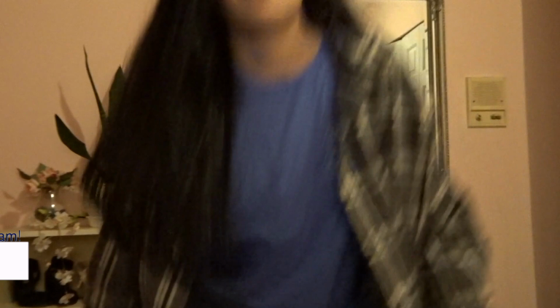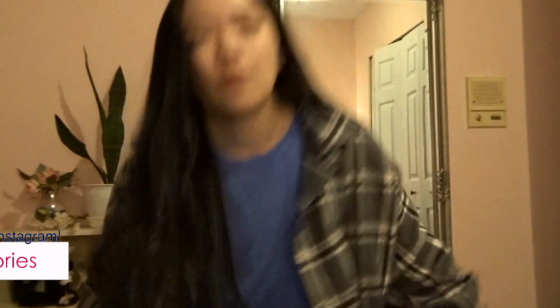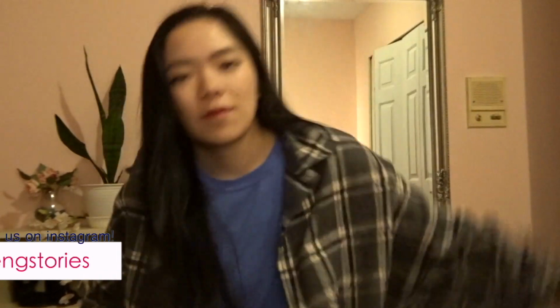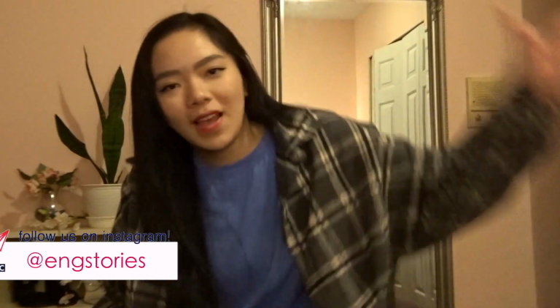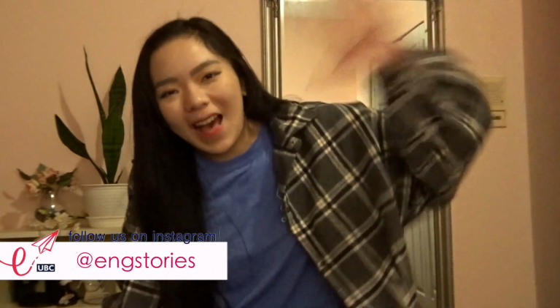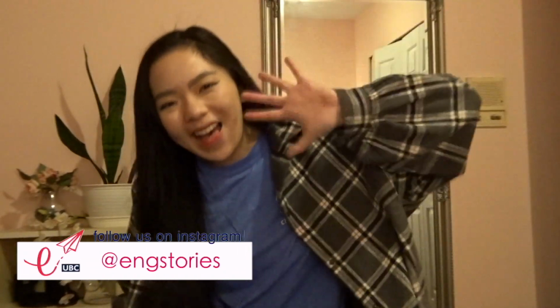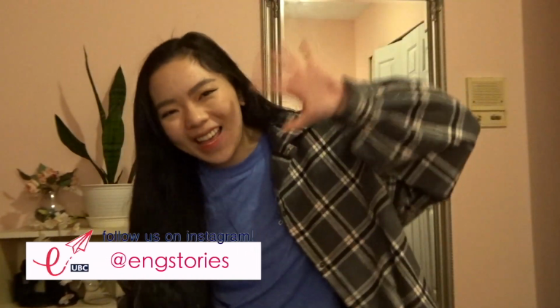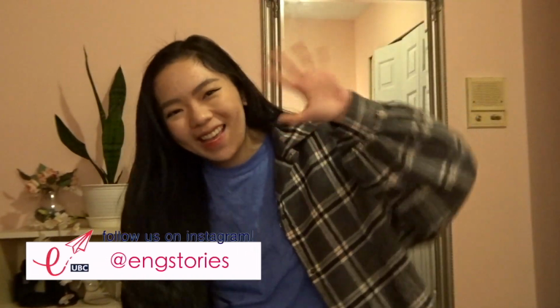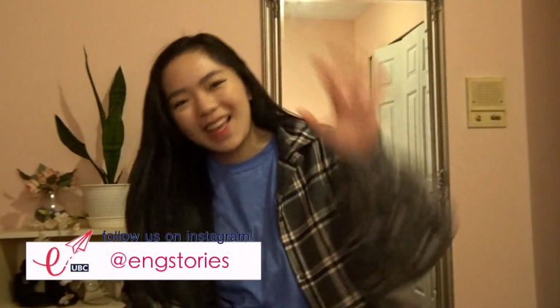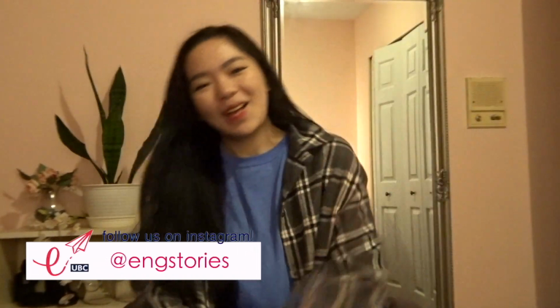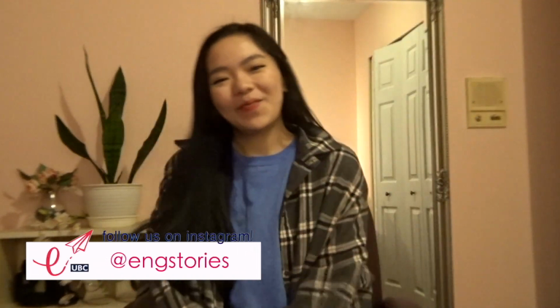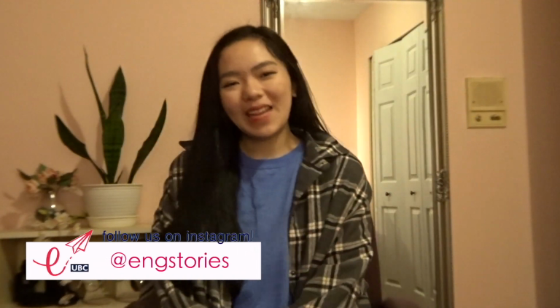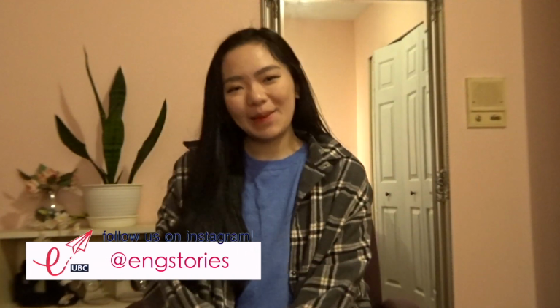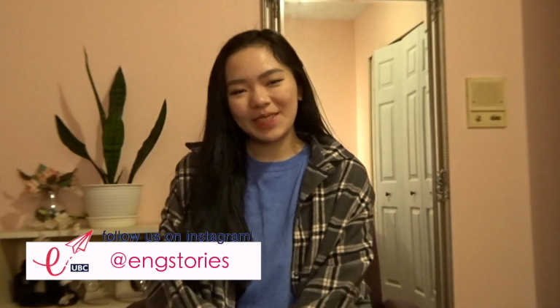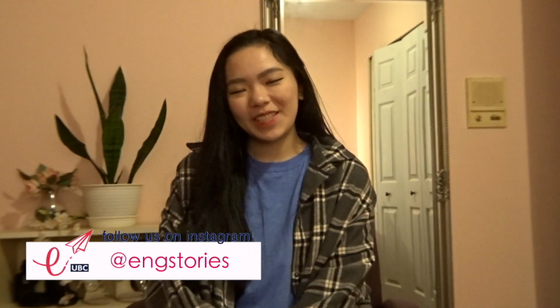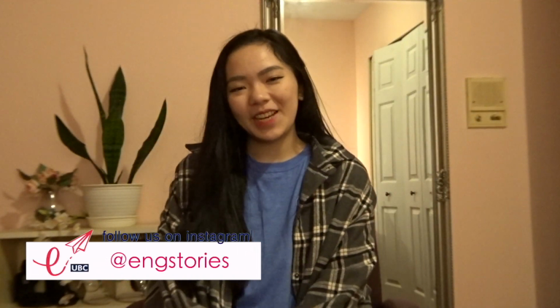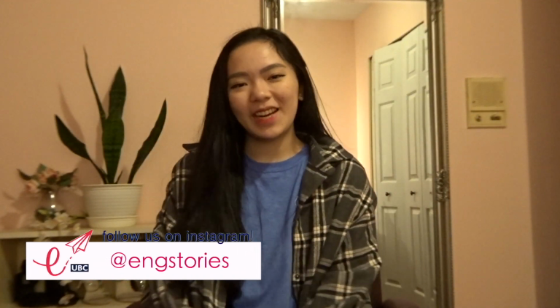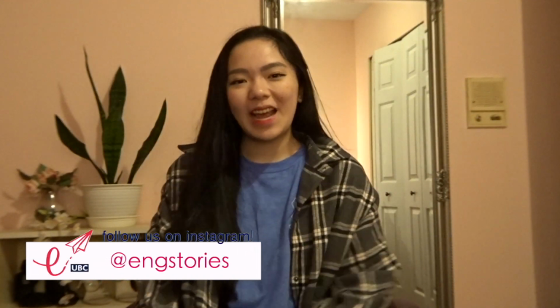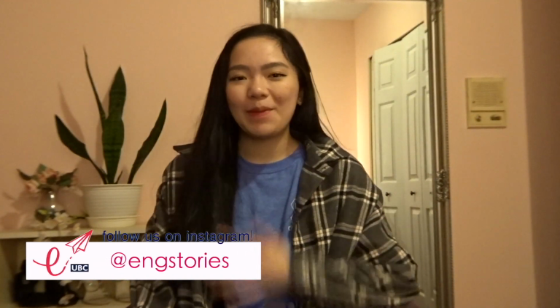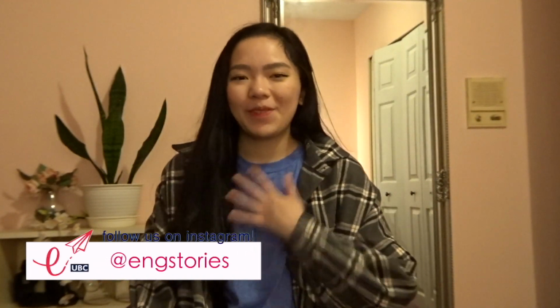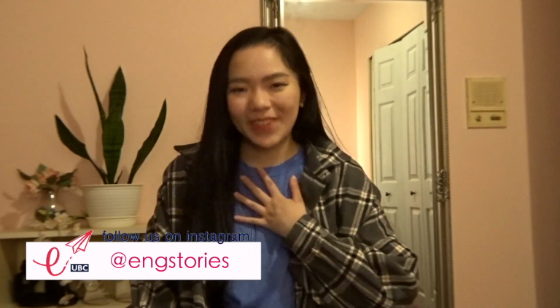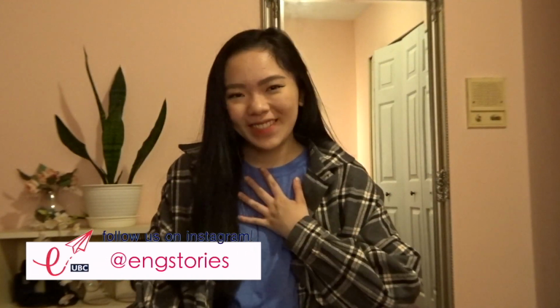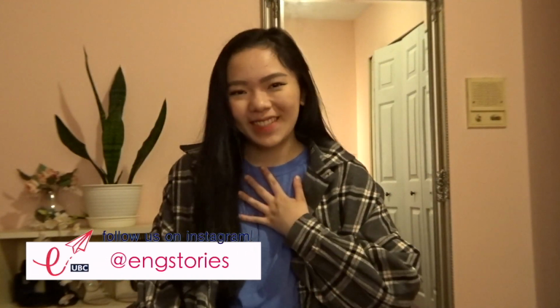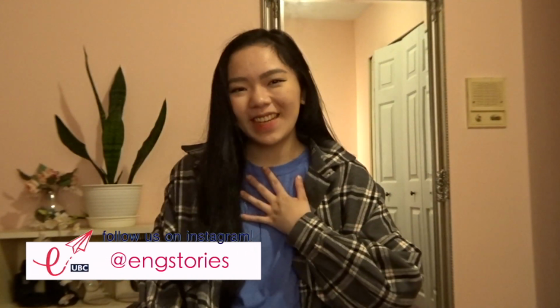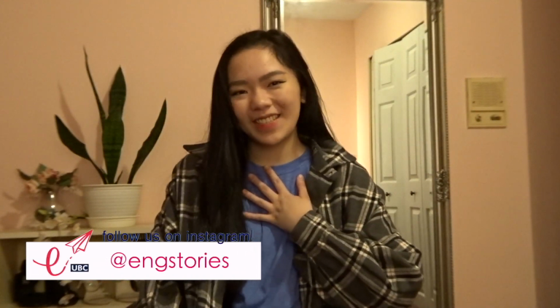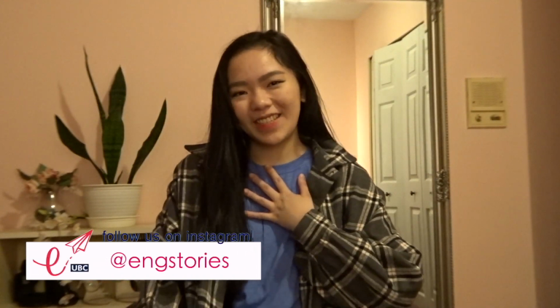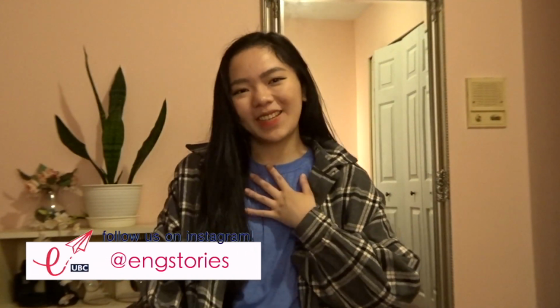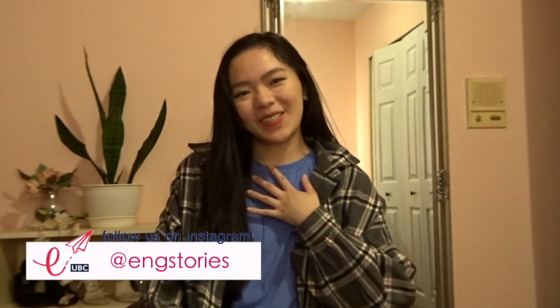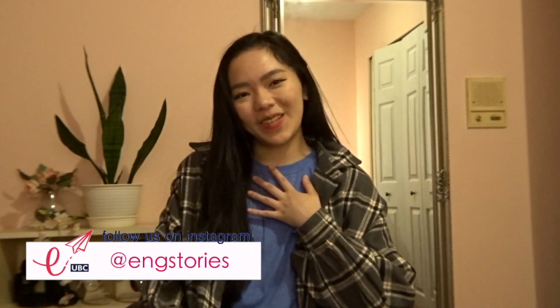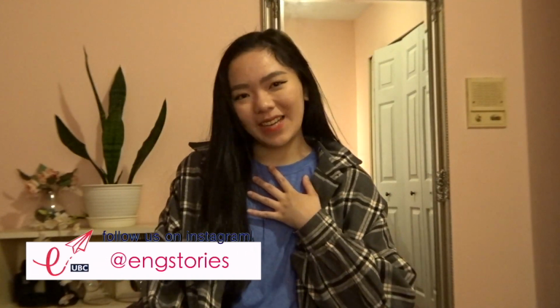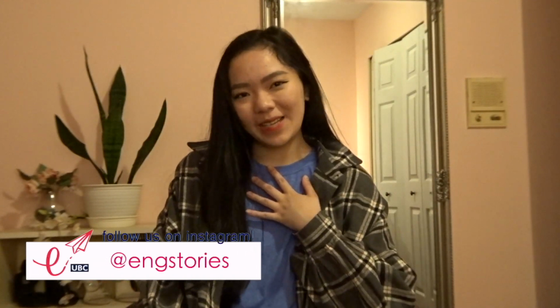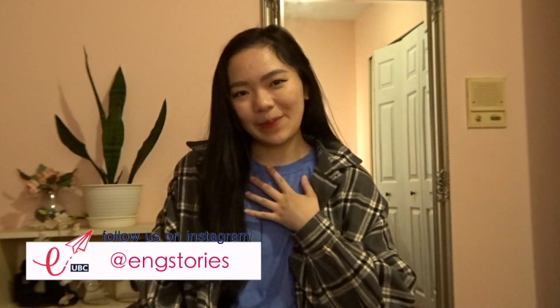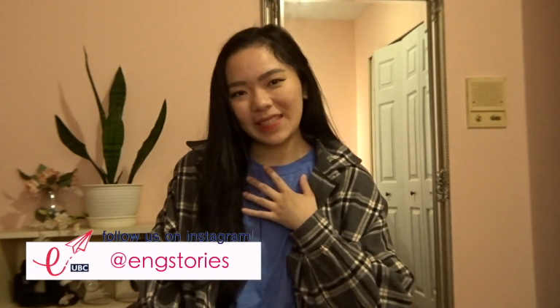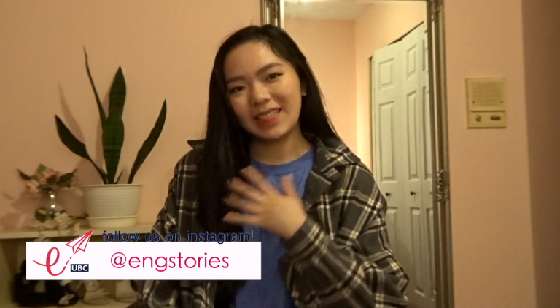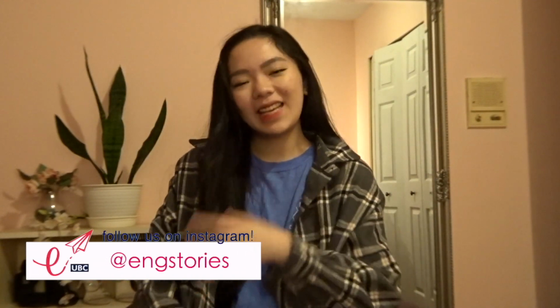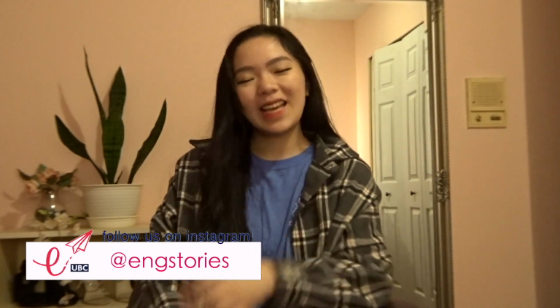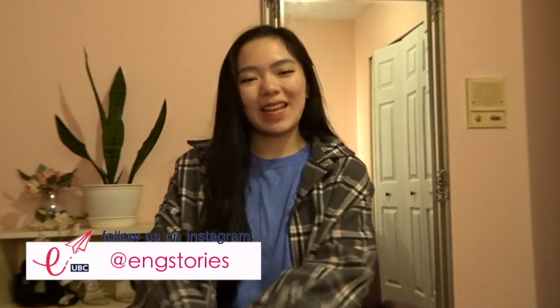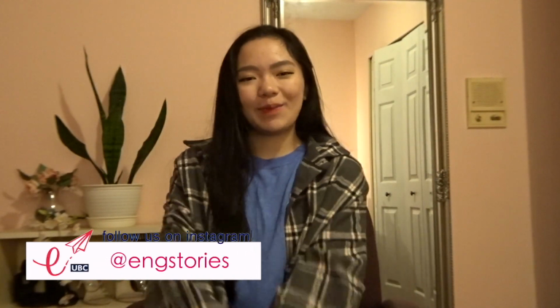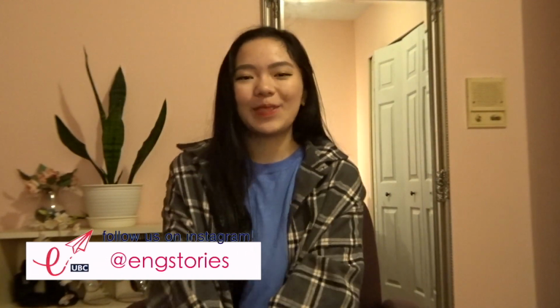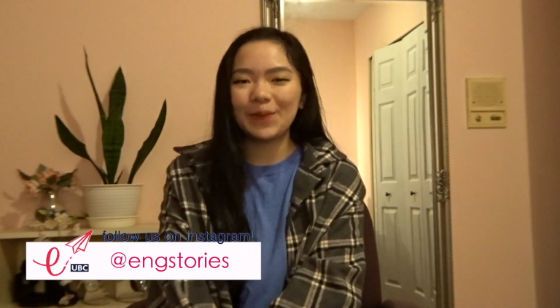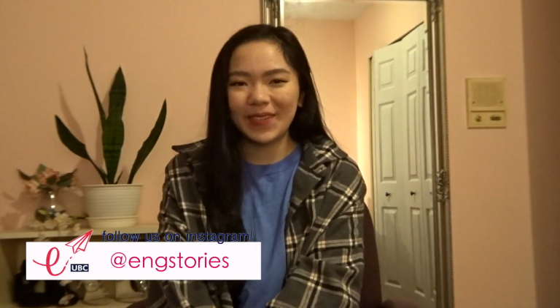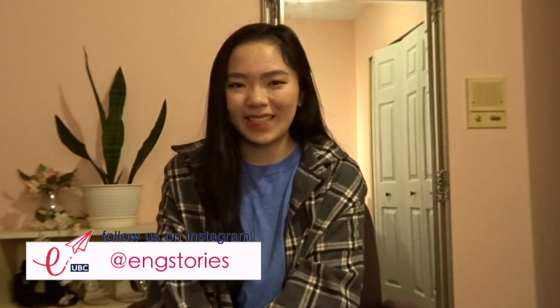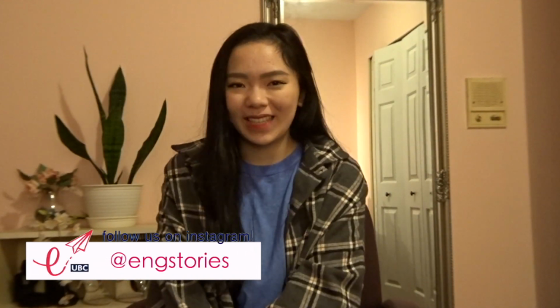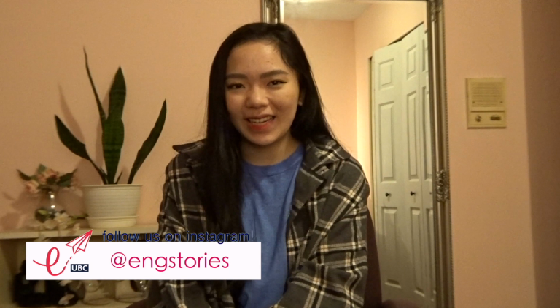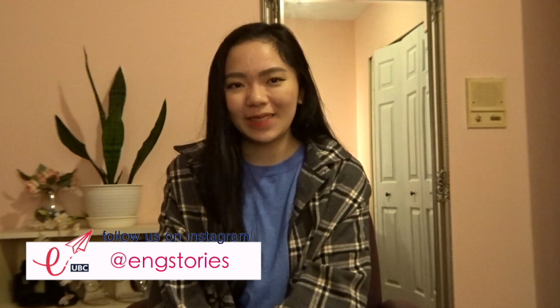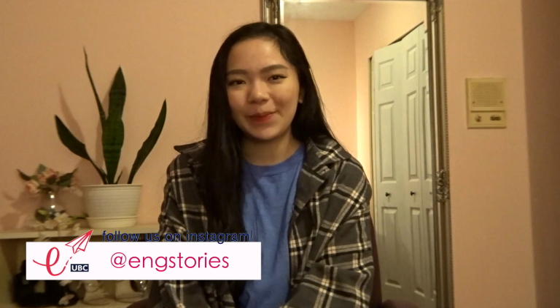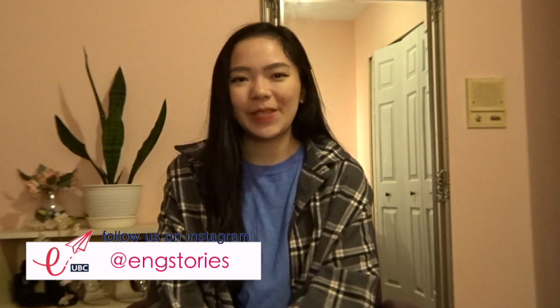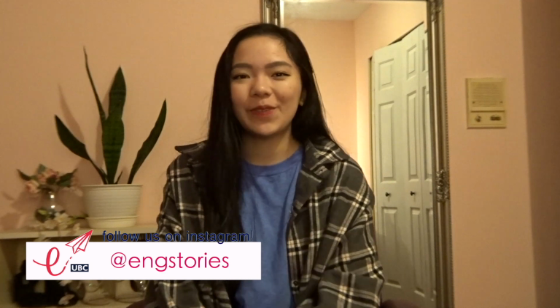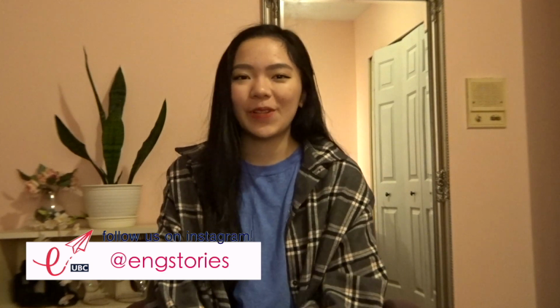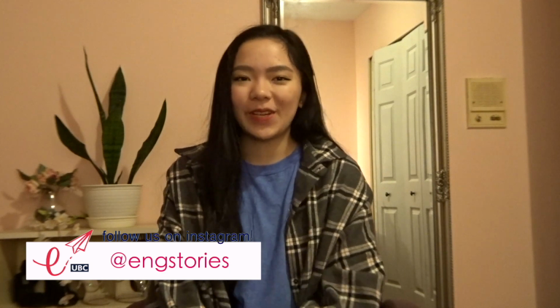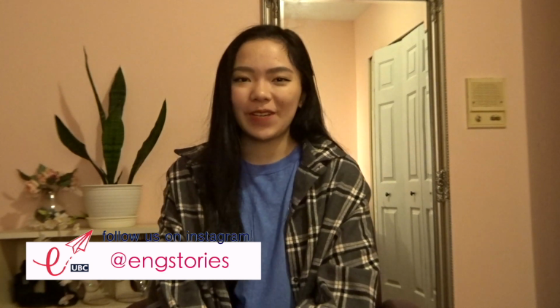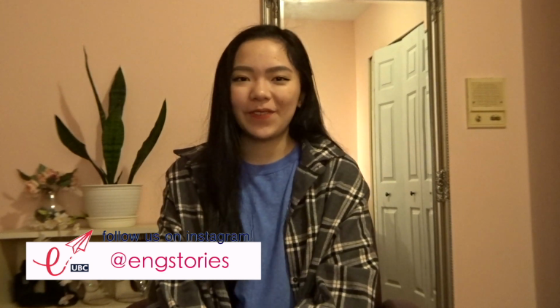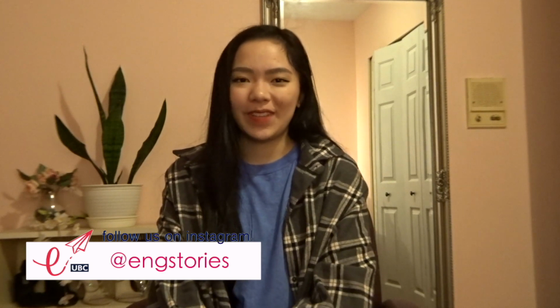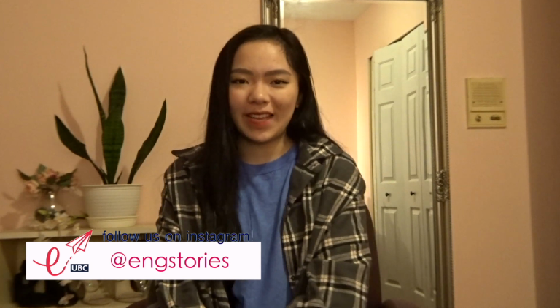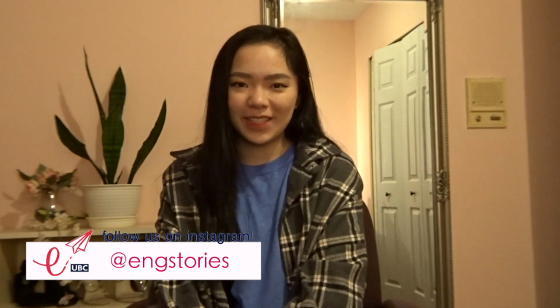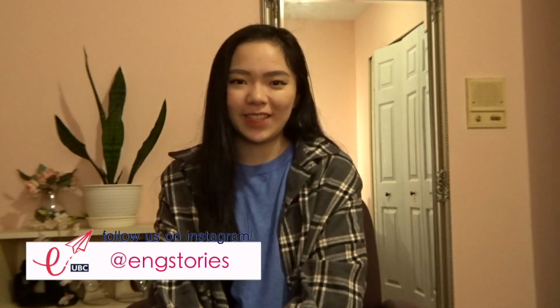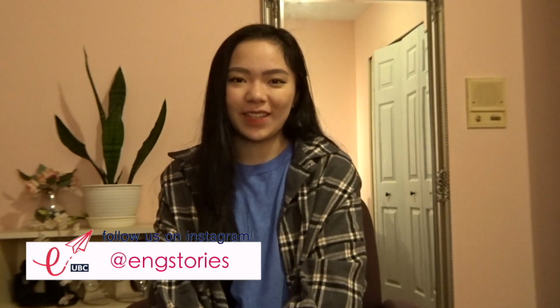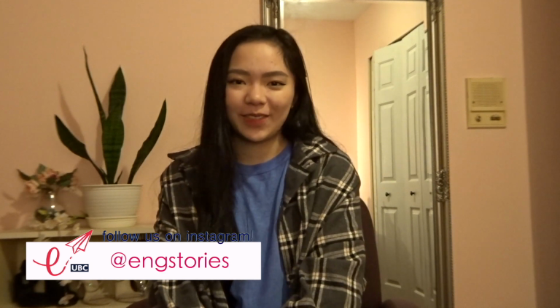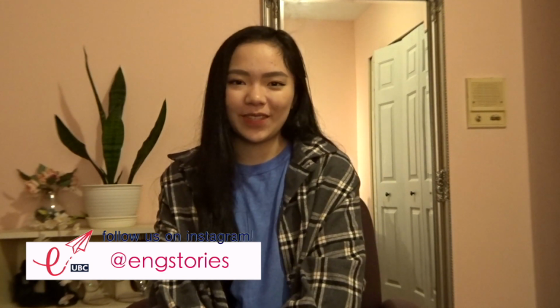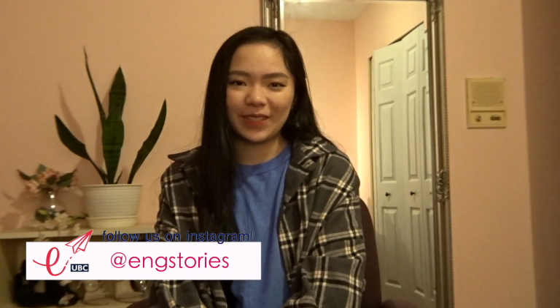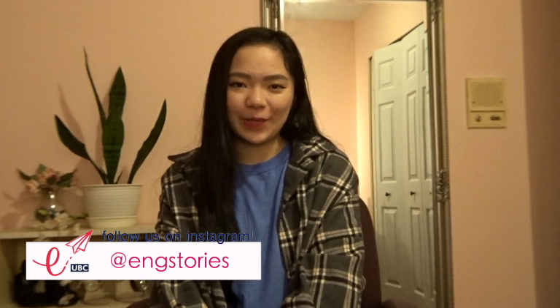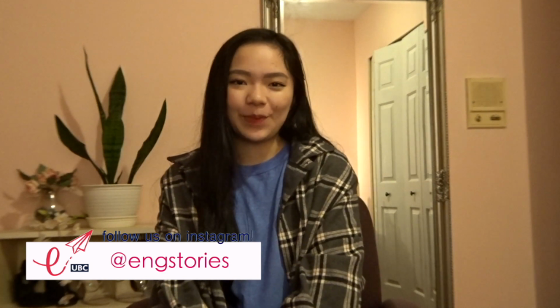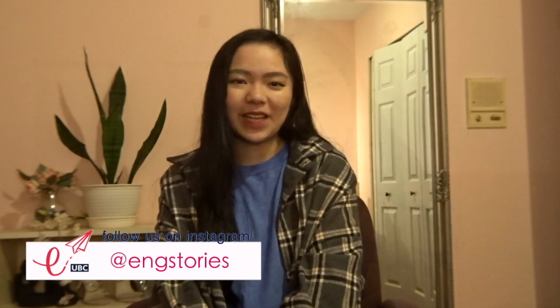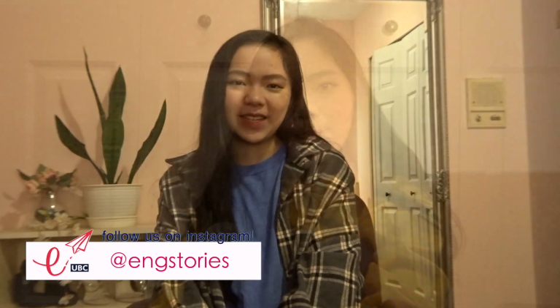Hi! My name is Sharon. I'm a first year engineering student at UBC and I'm super excited to be a new blogger for the Engineering Stories YouTube channel.